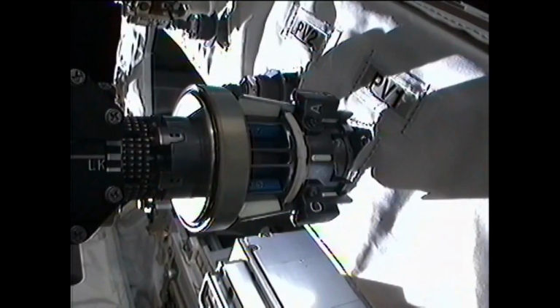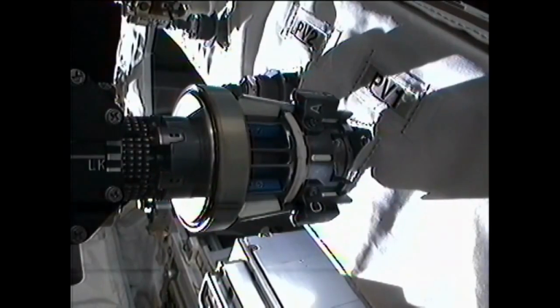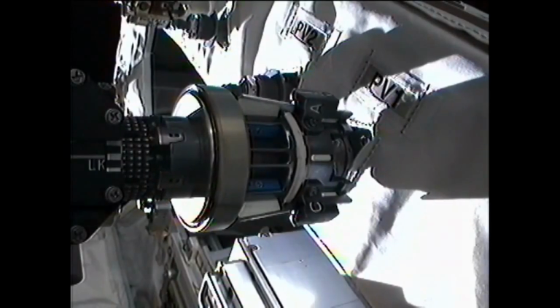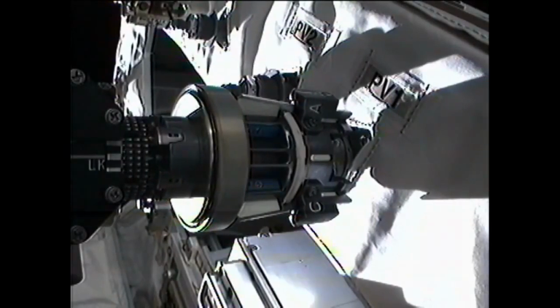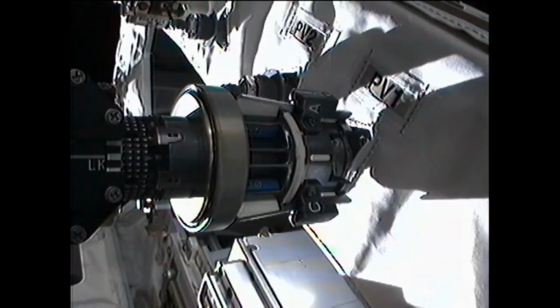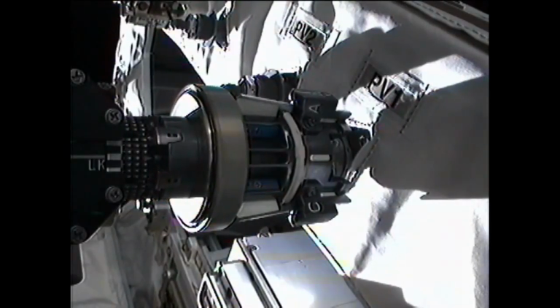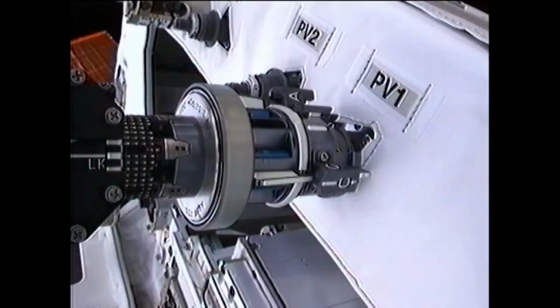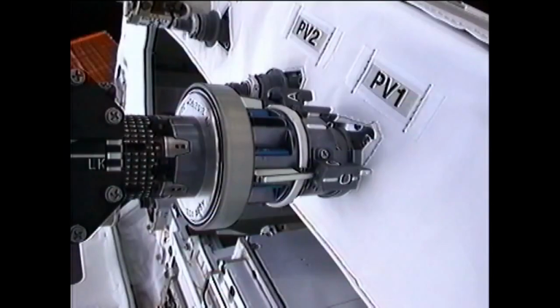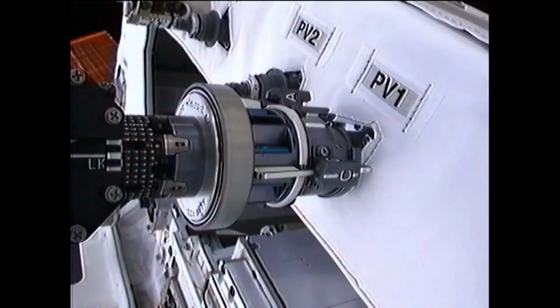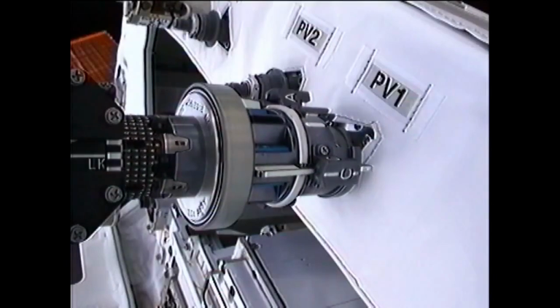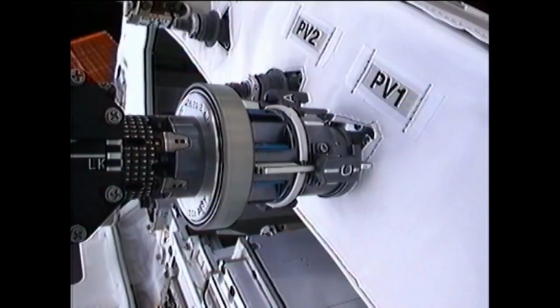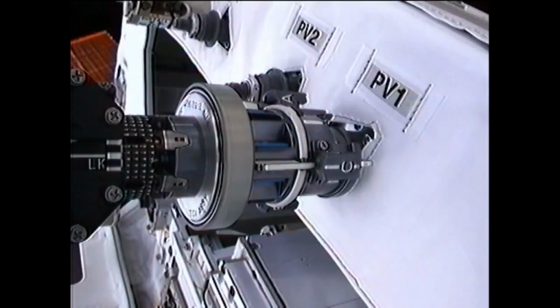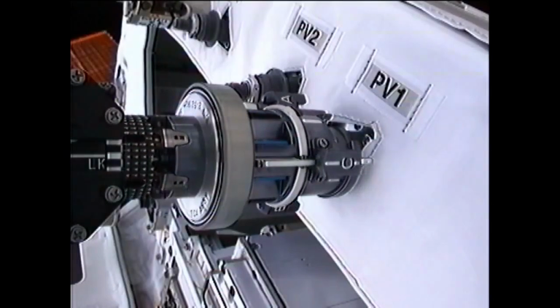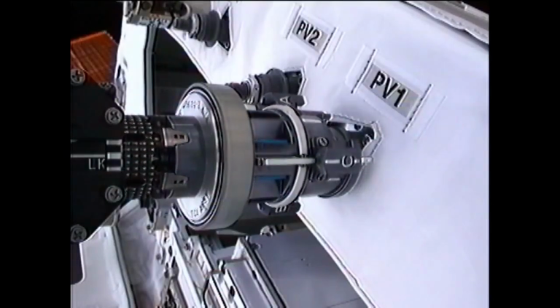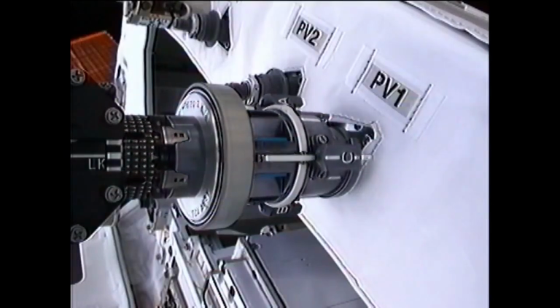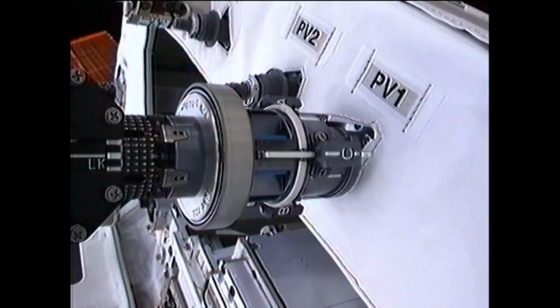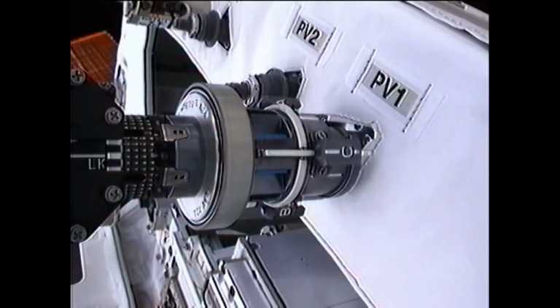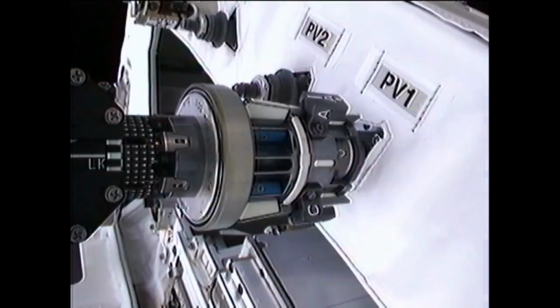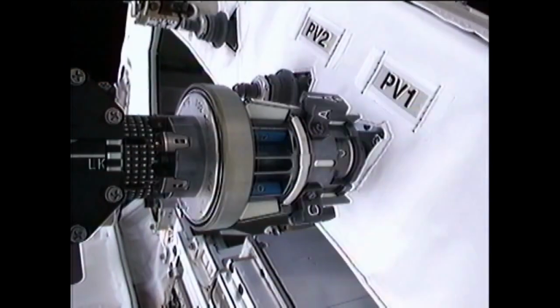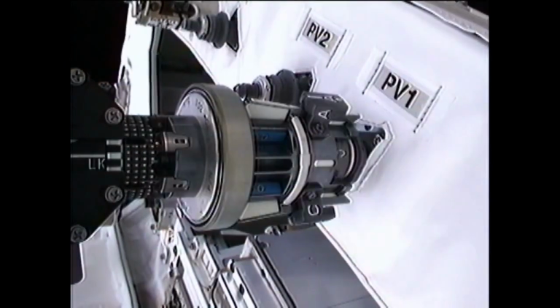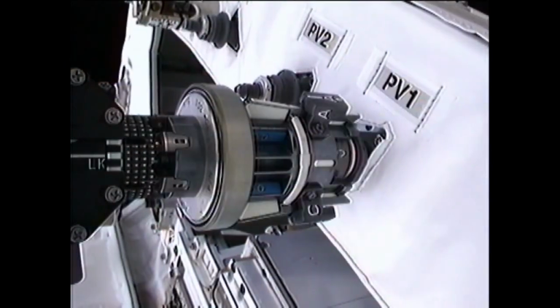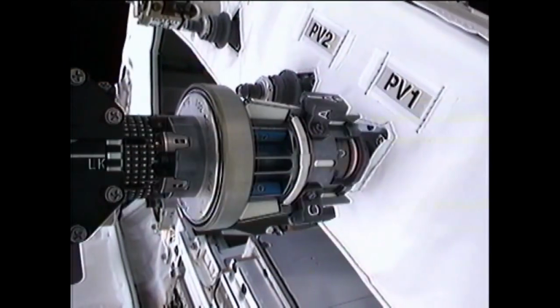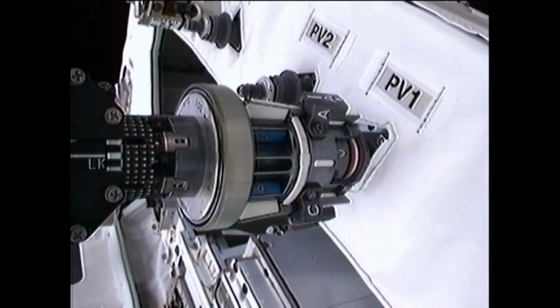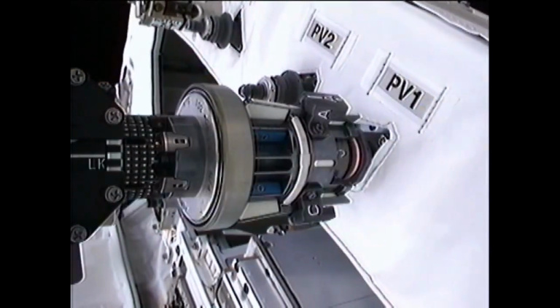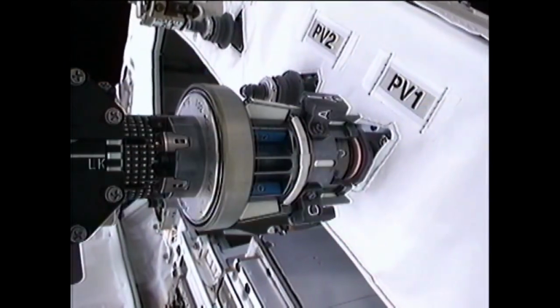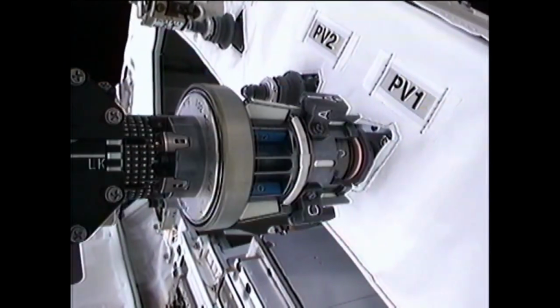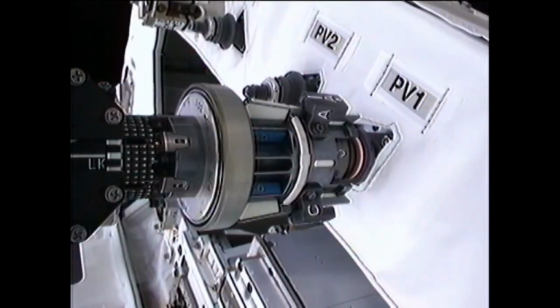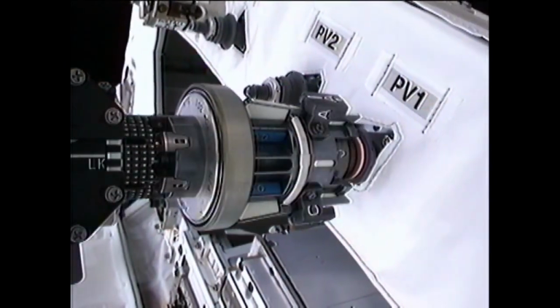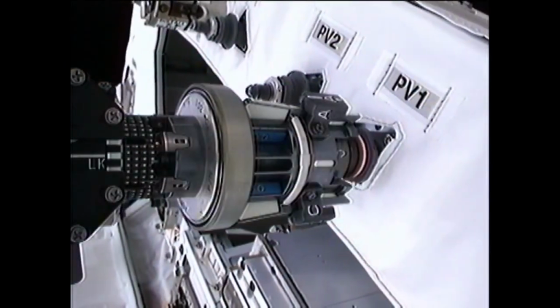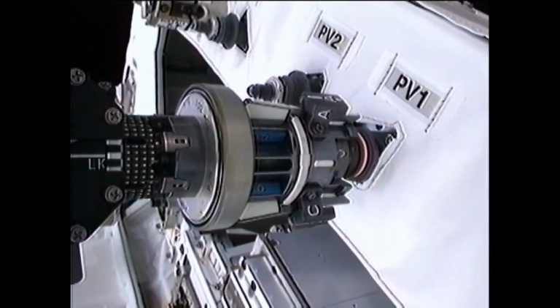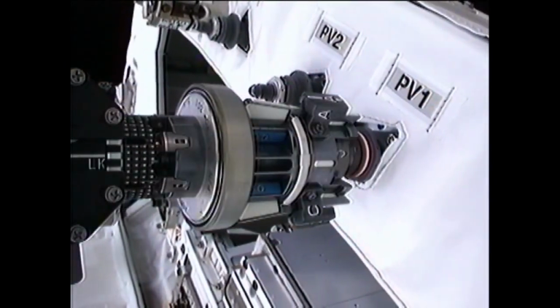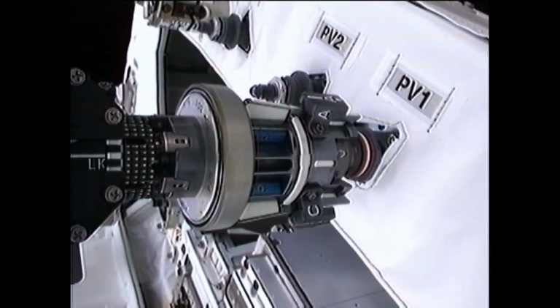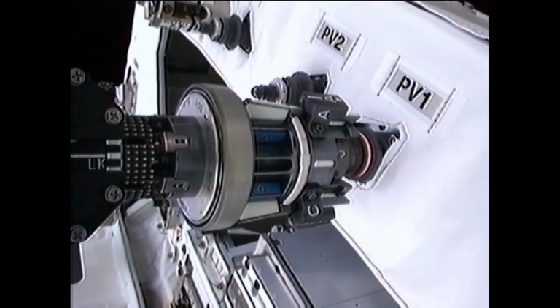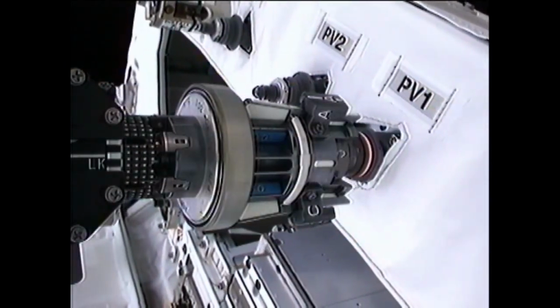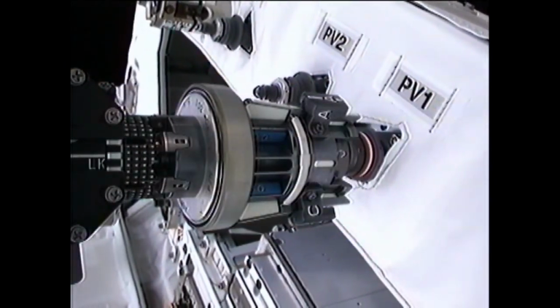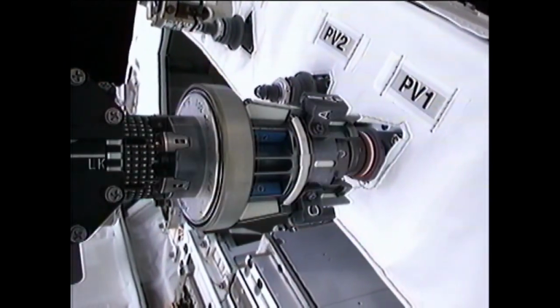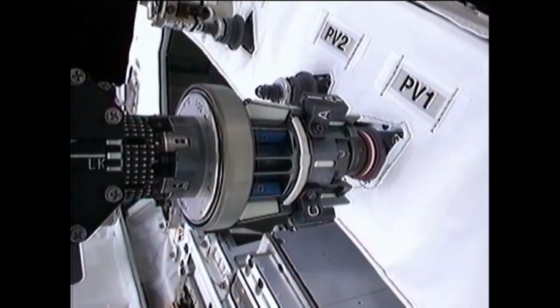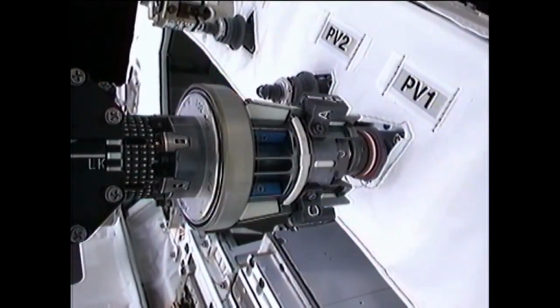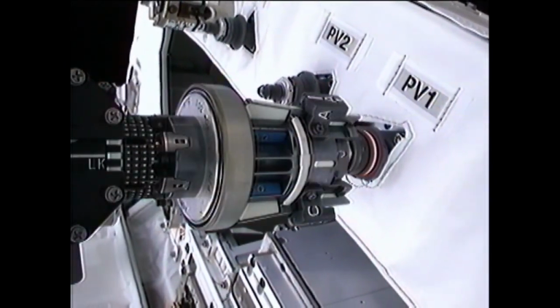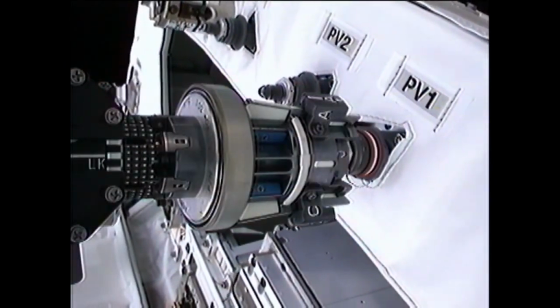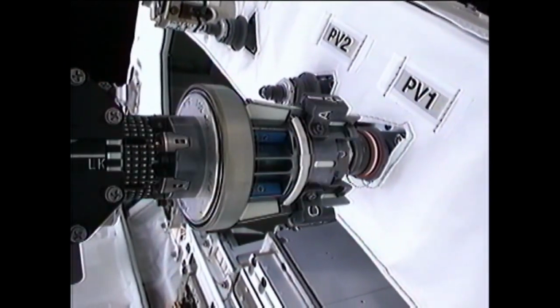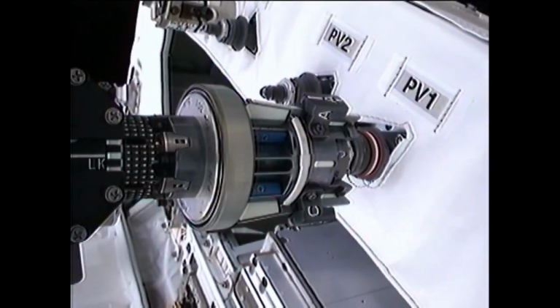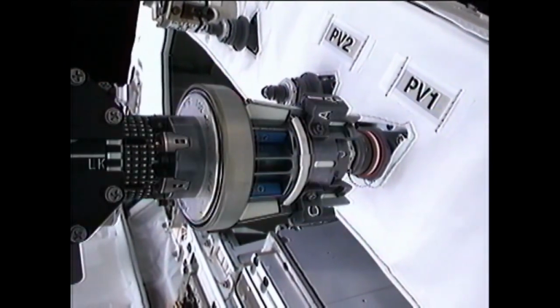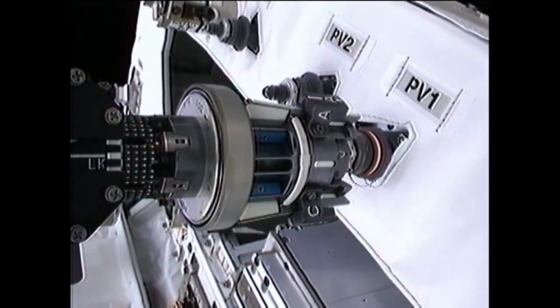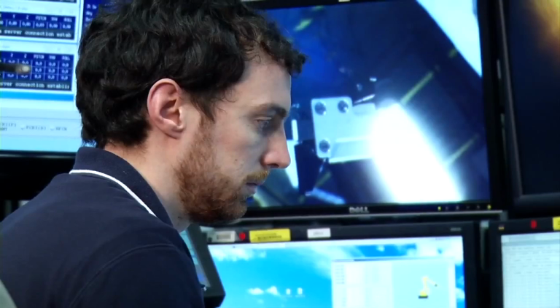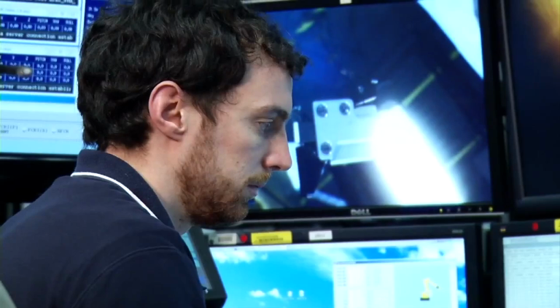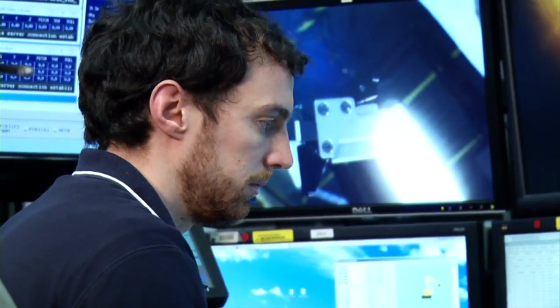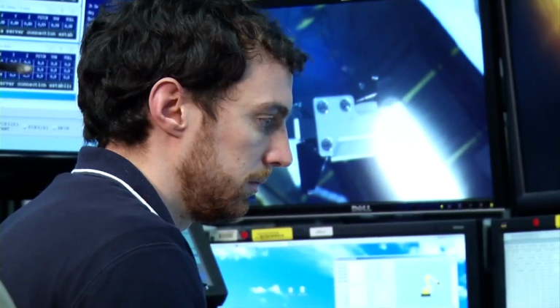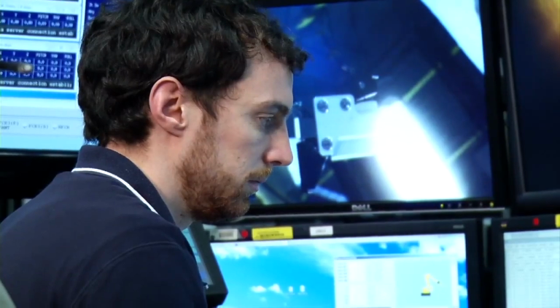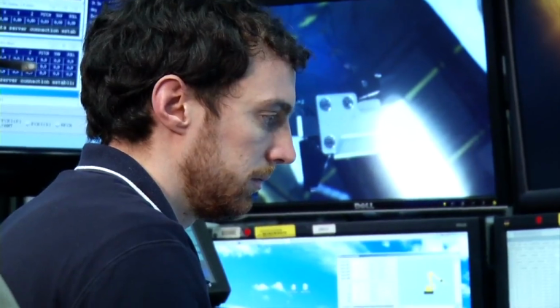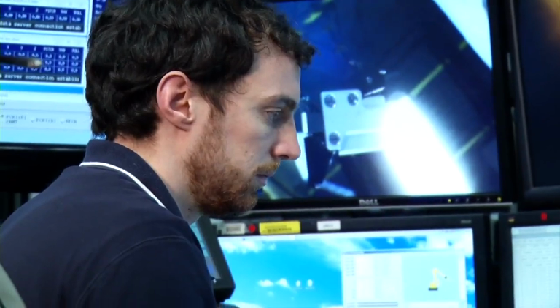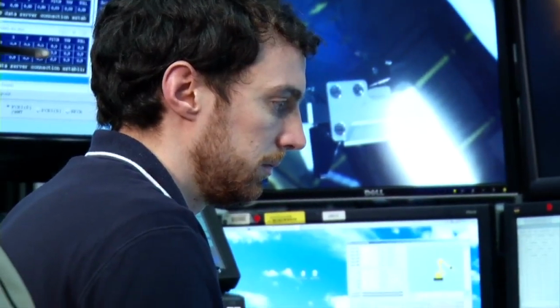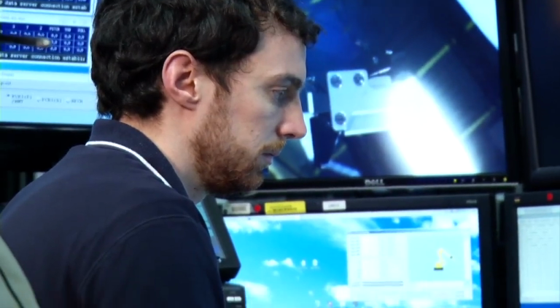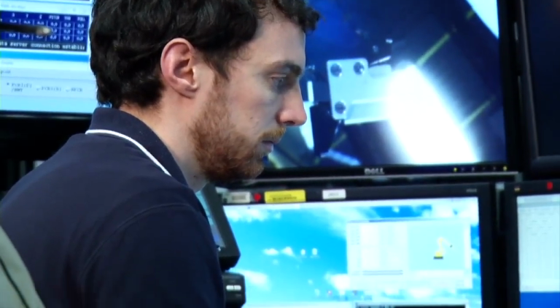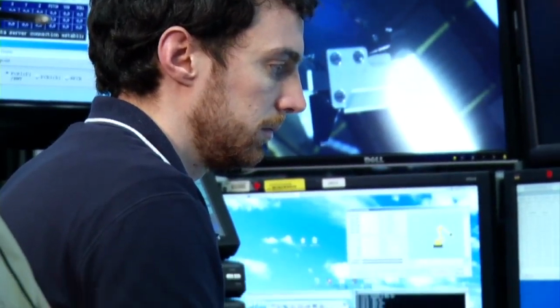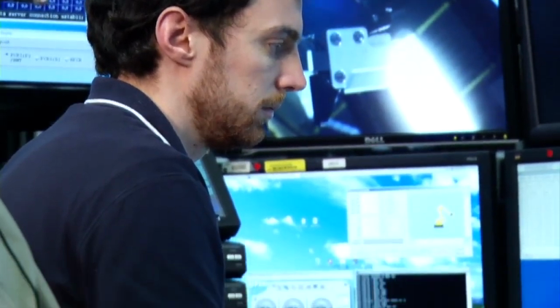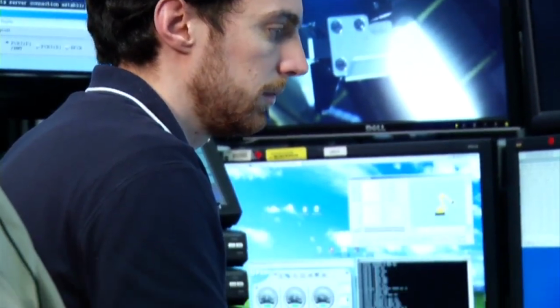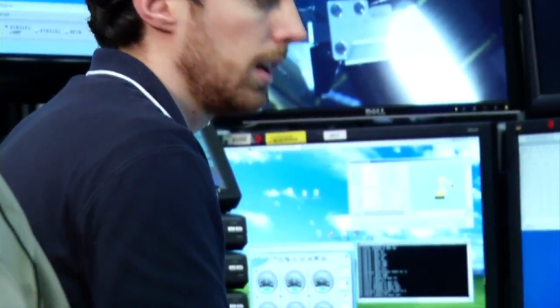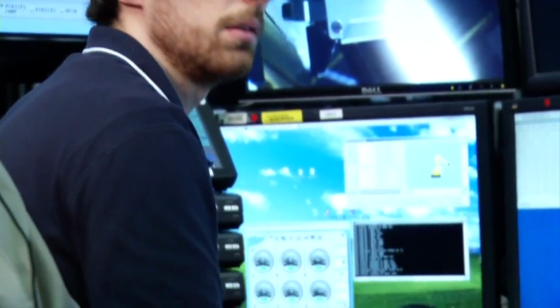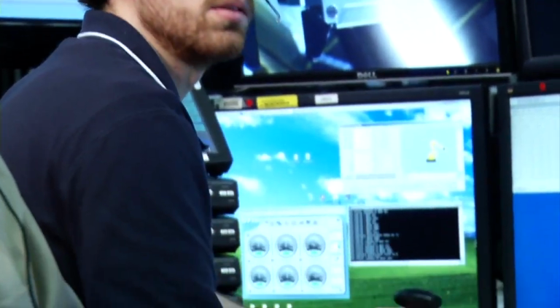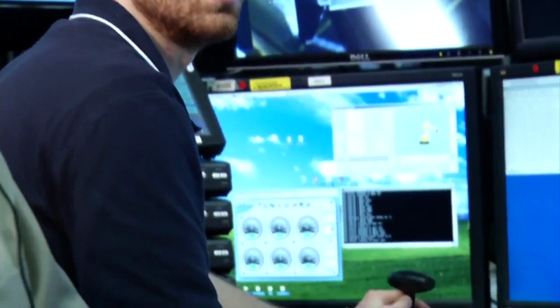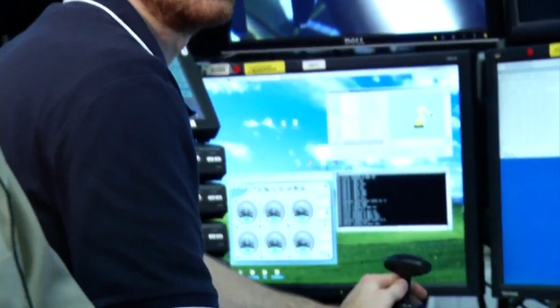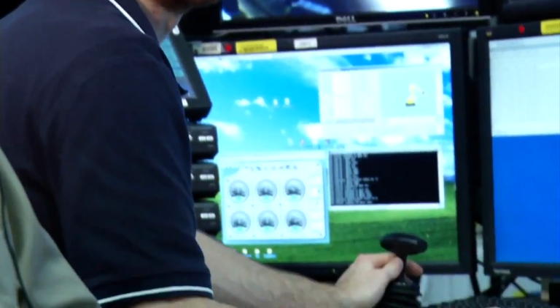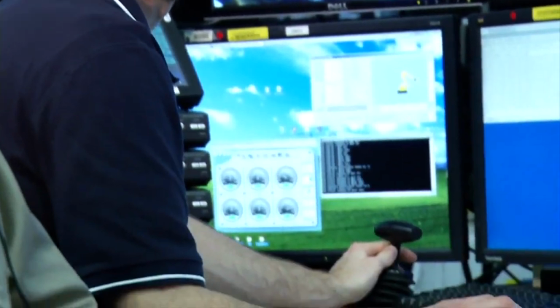Contact. Rotation. Capture. Day one complete. But check back — RRM continues.